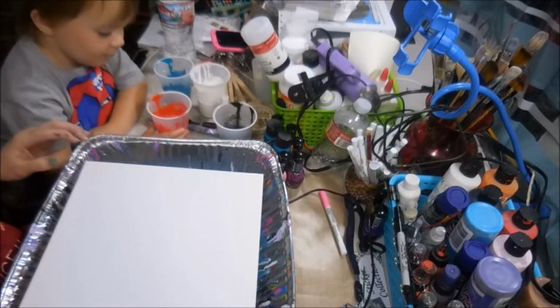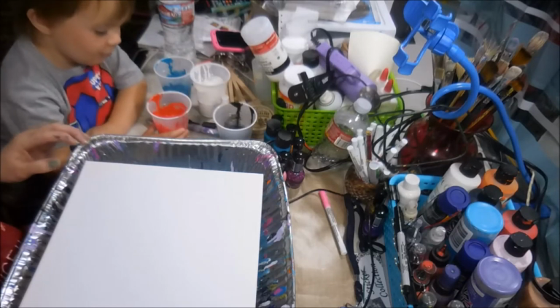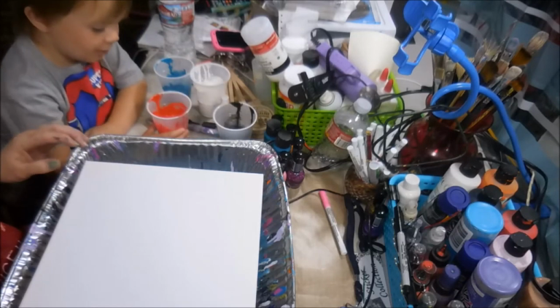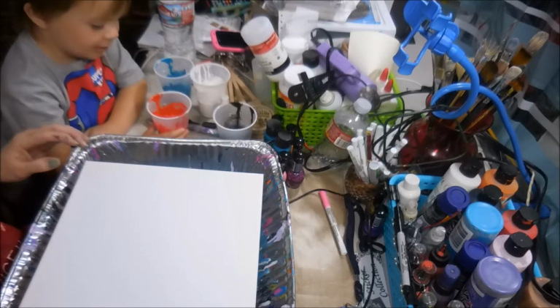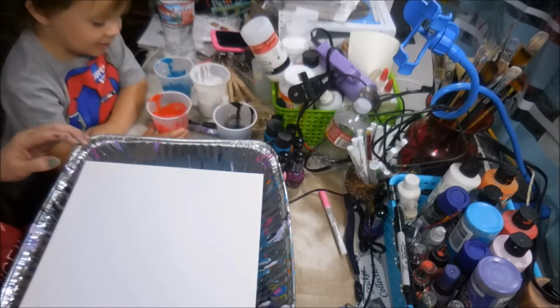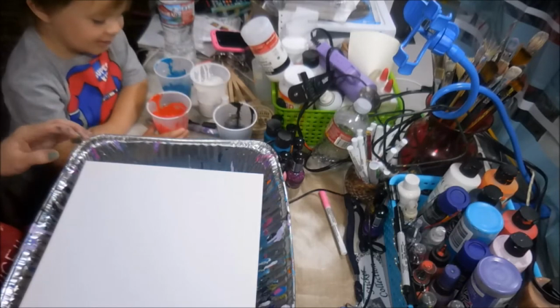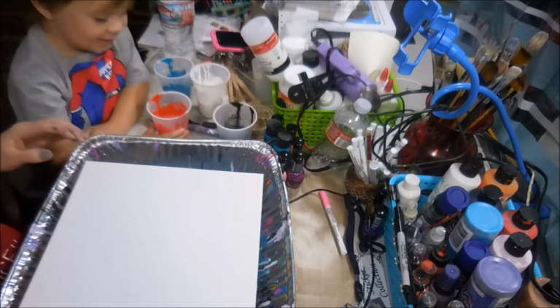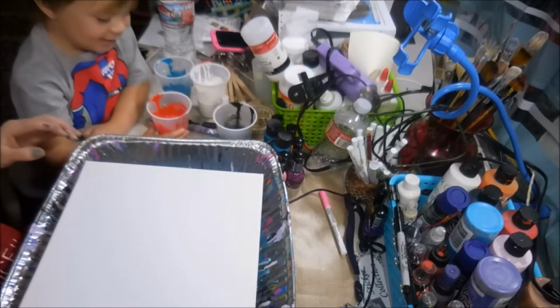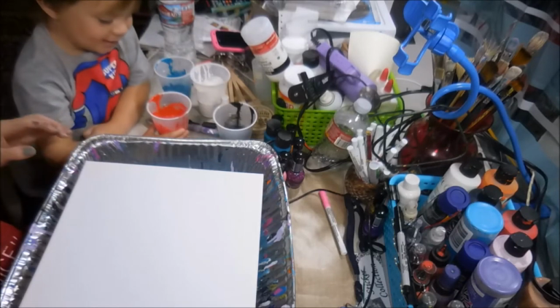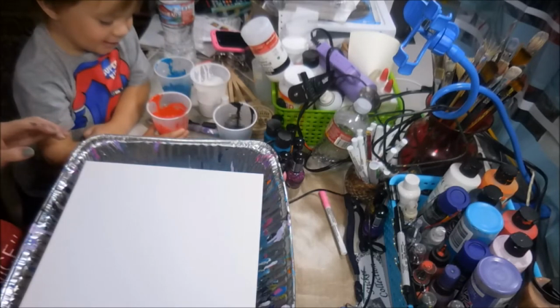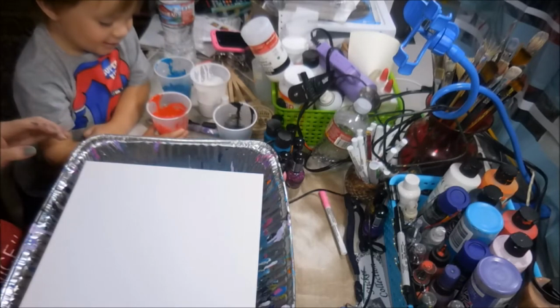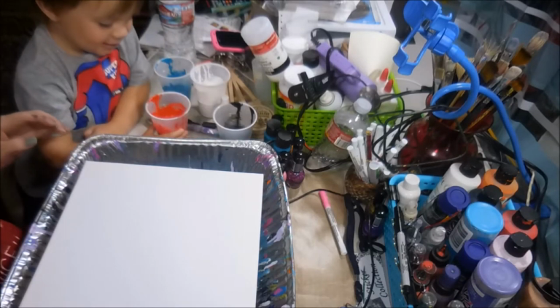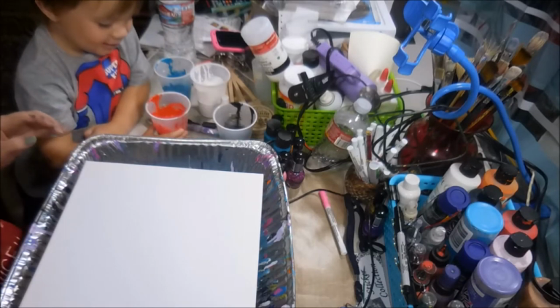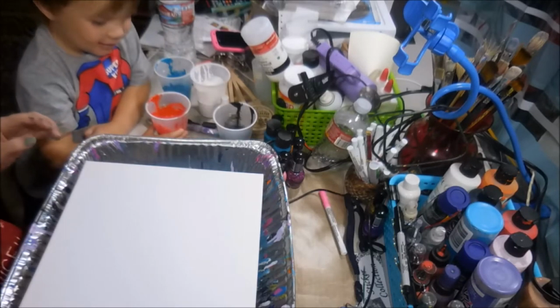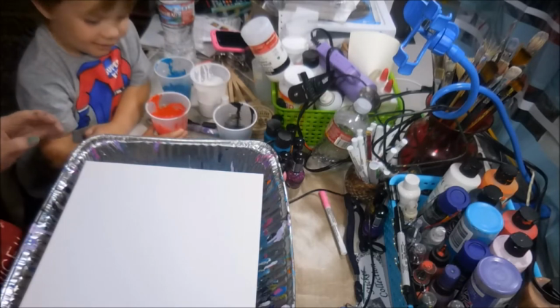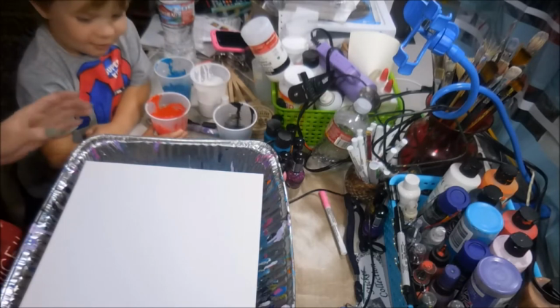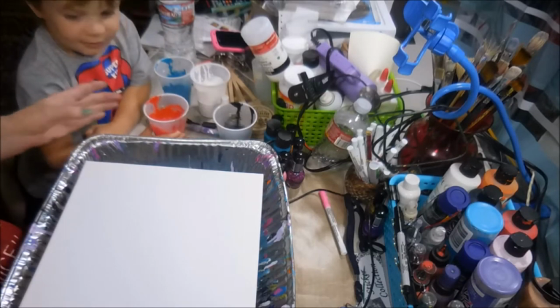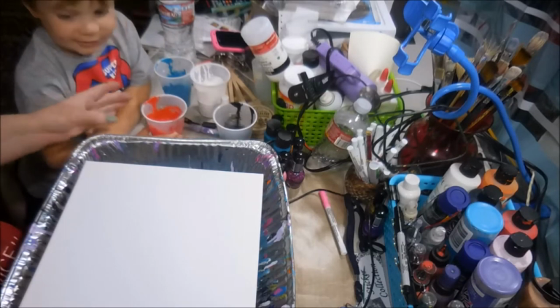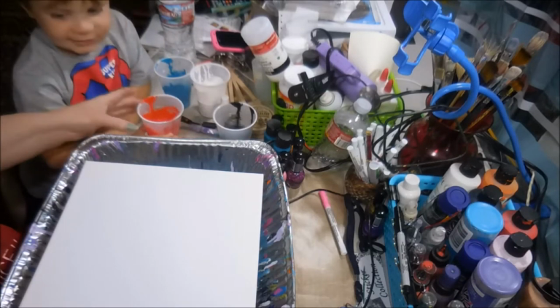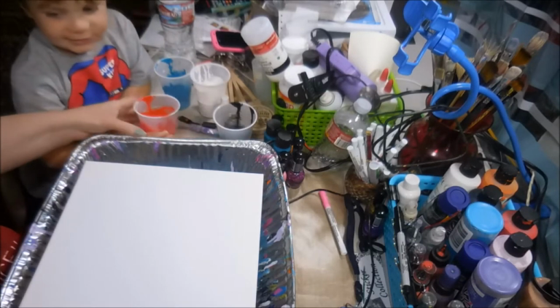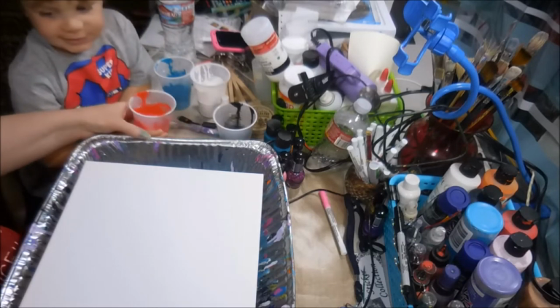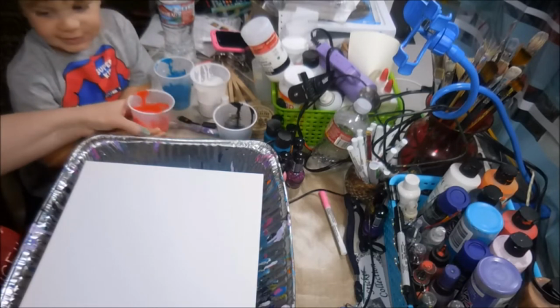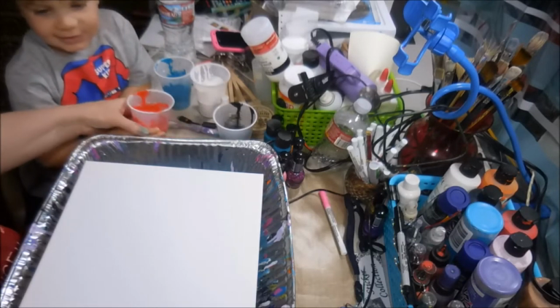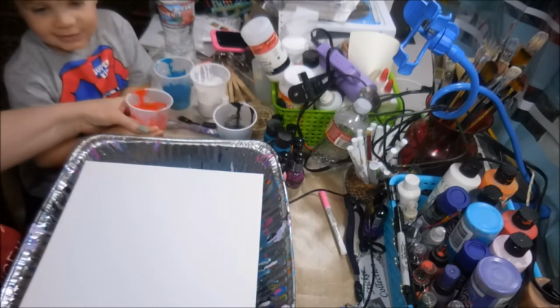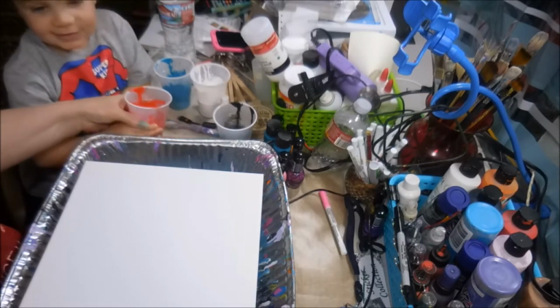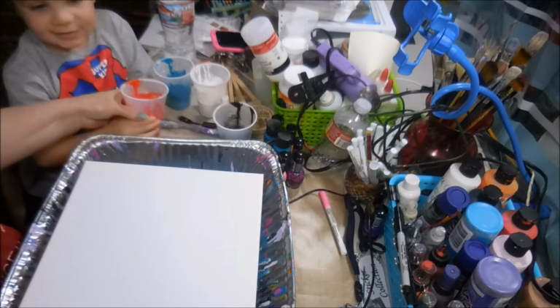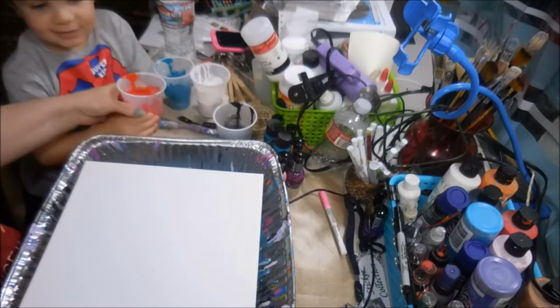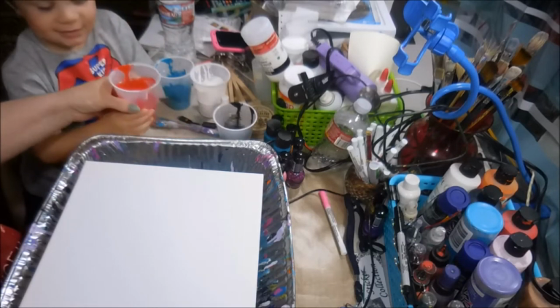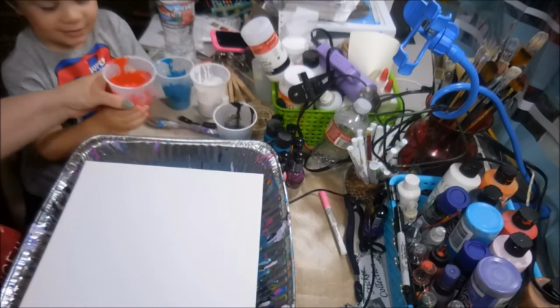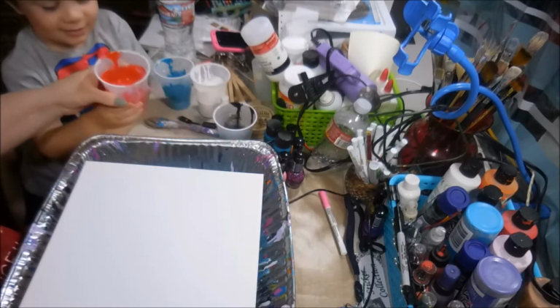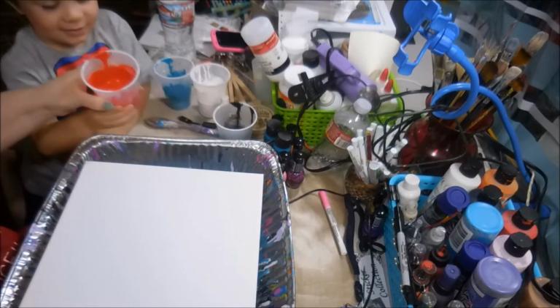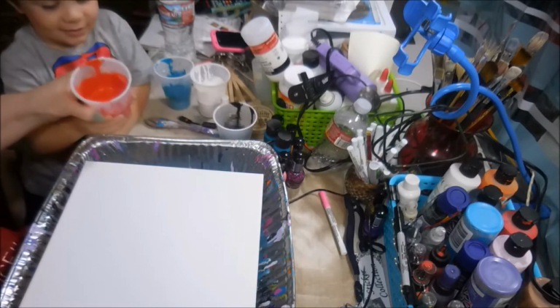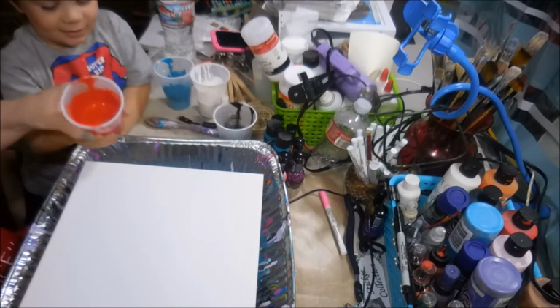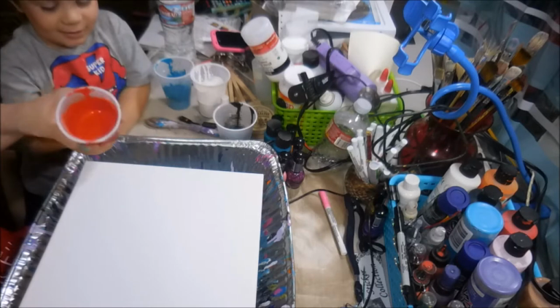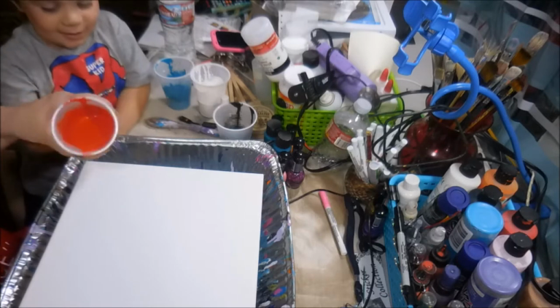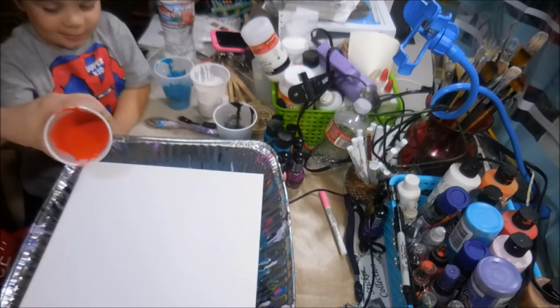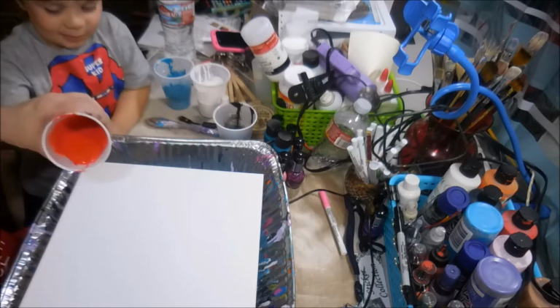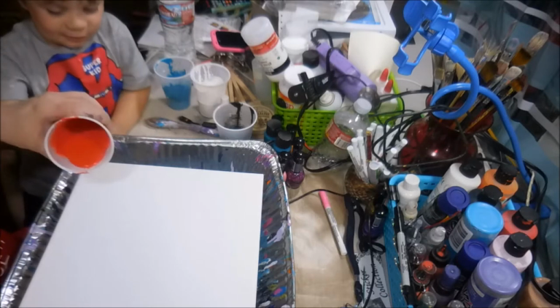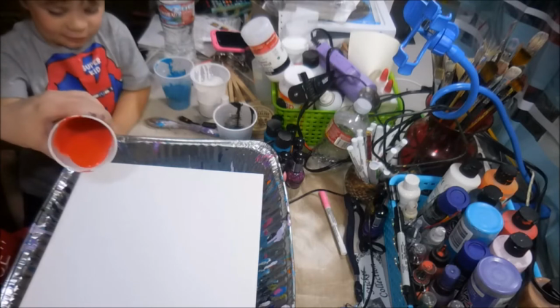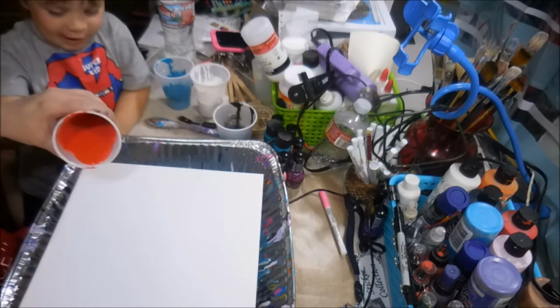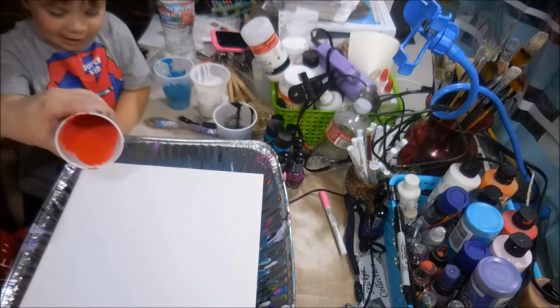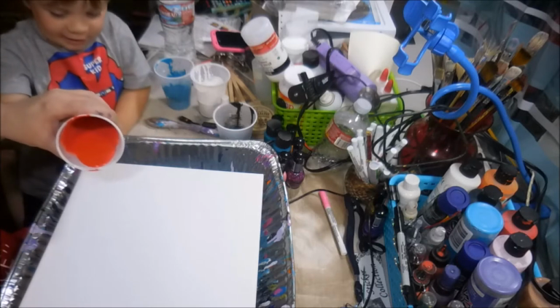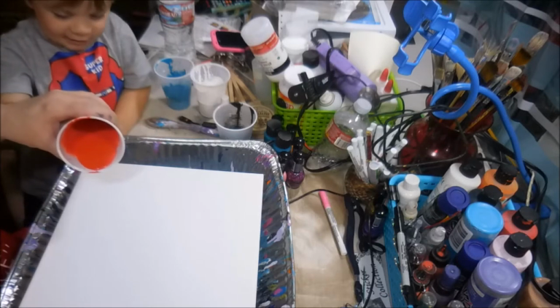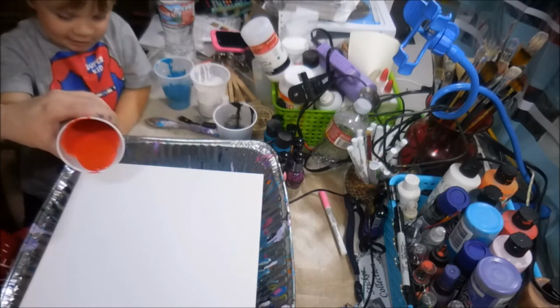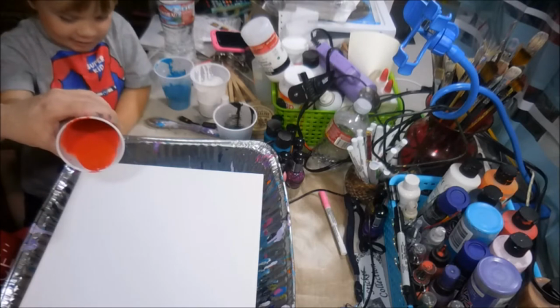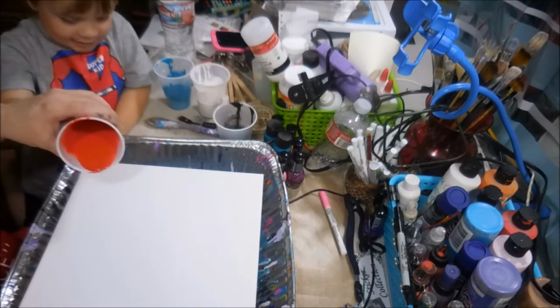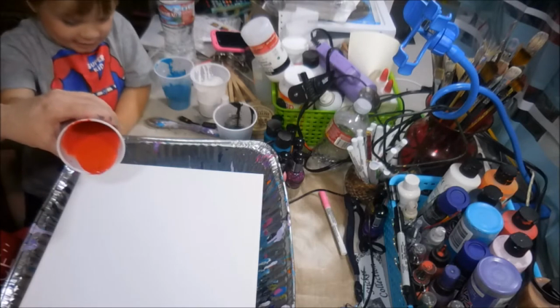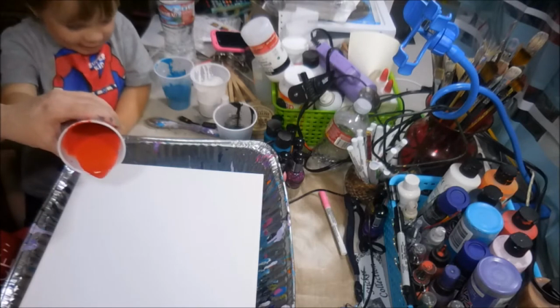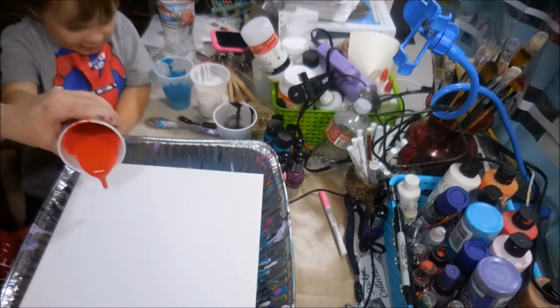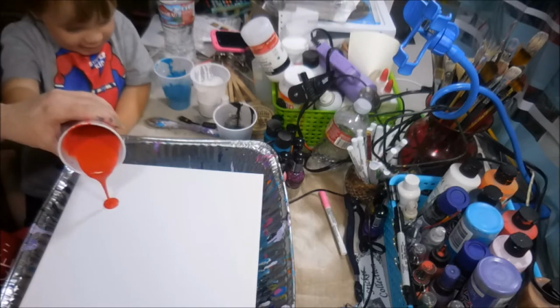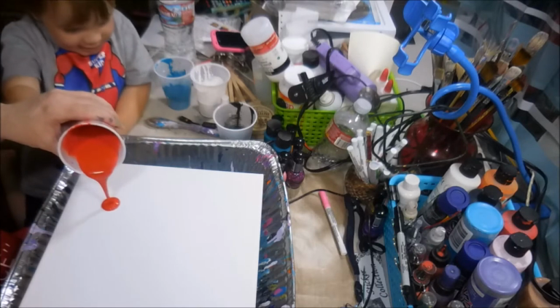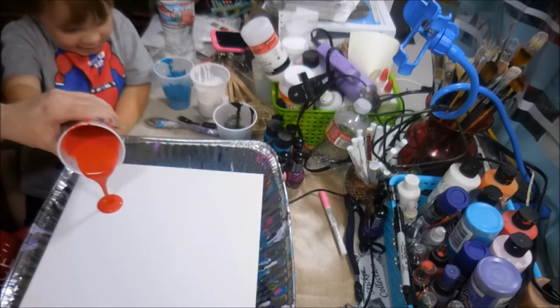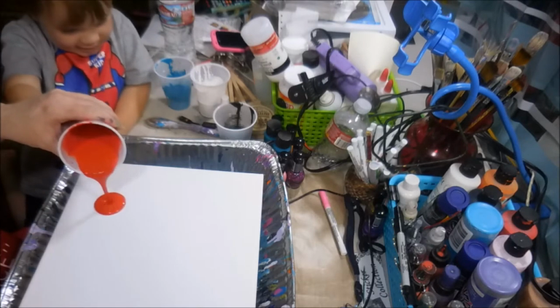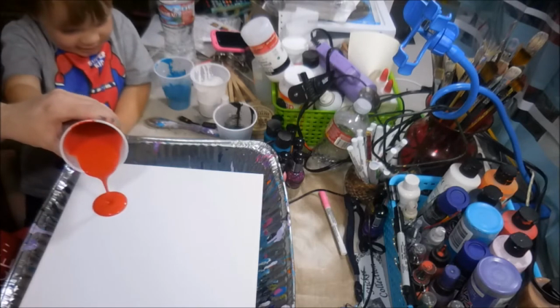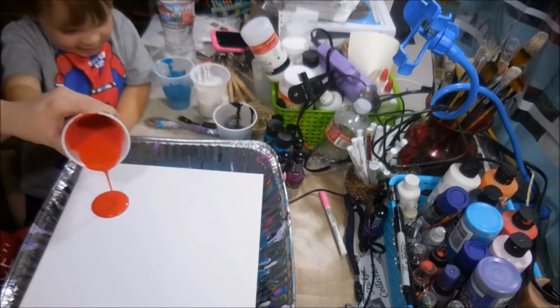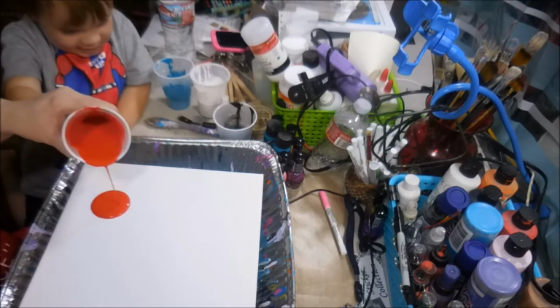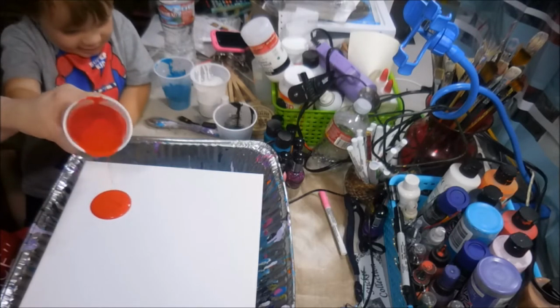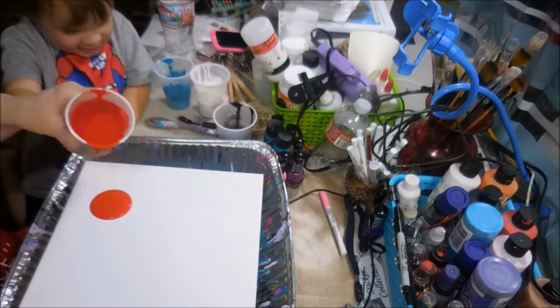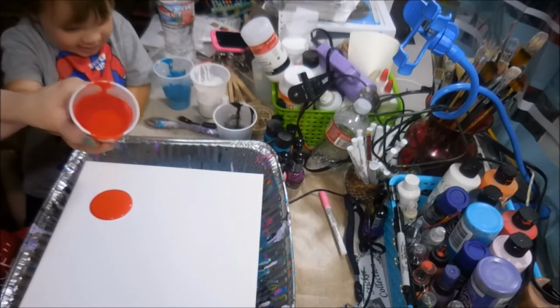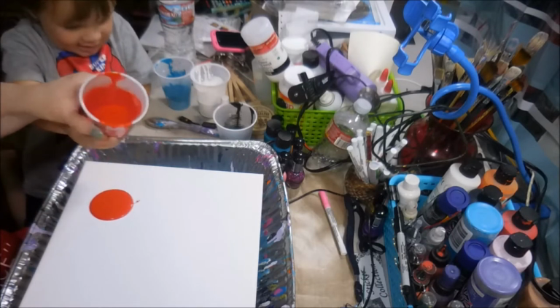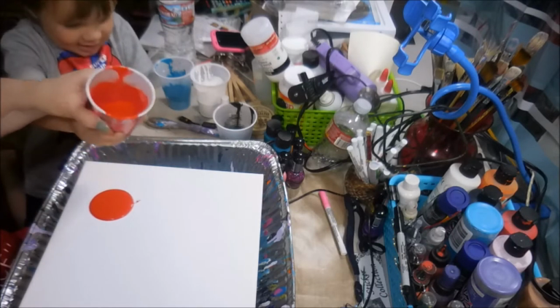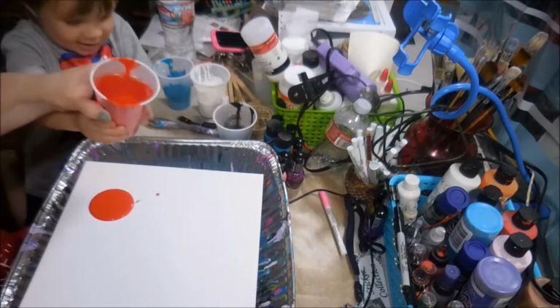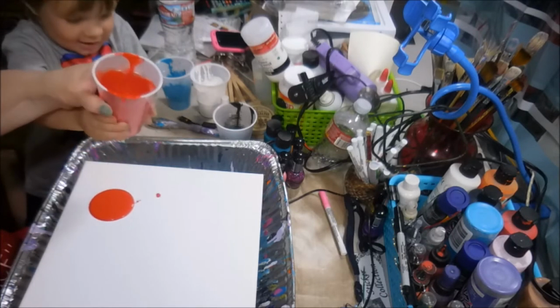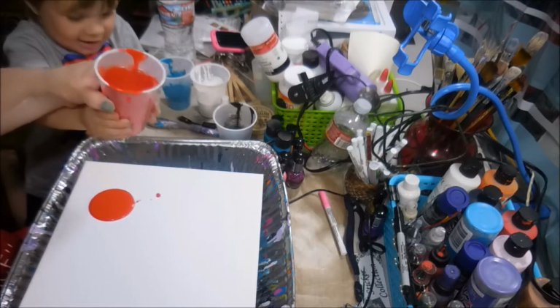Orange. That's red. I mean red. Now, how many circles are we going to do?